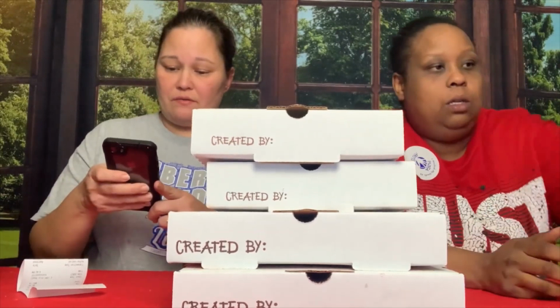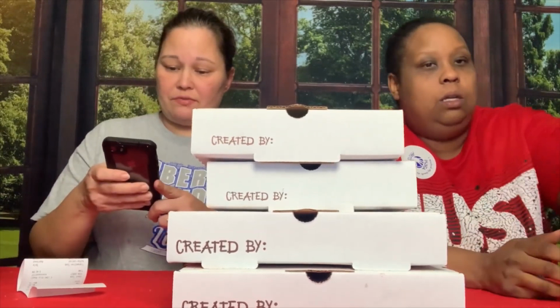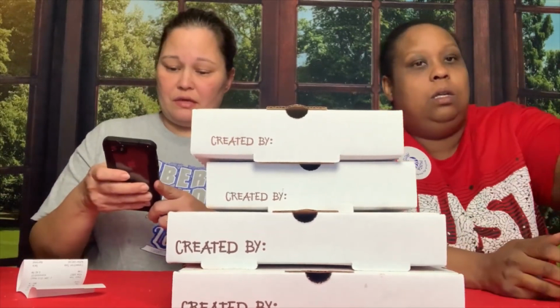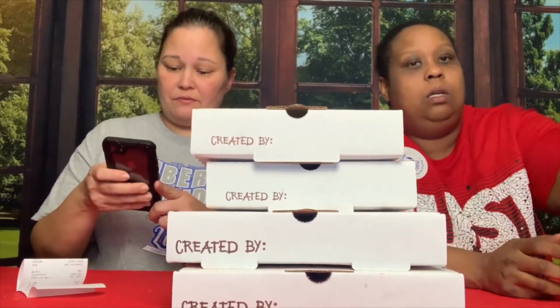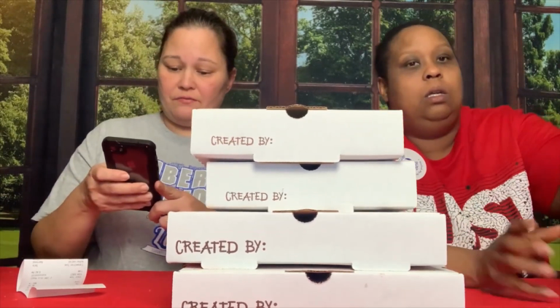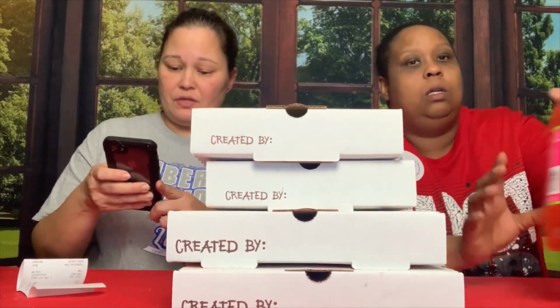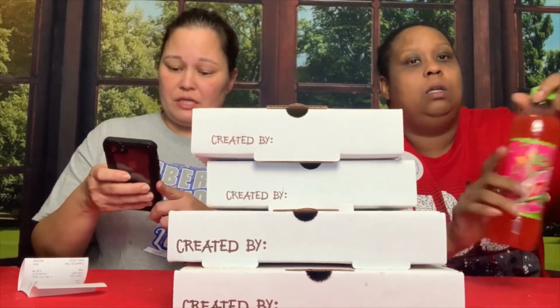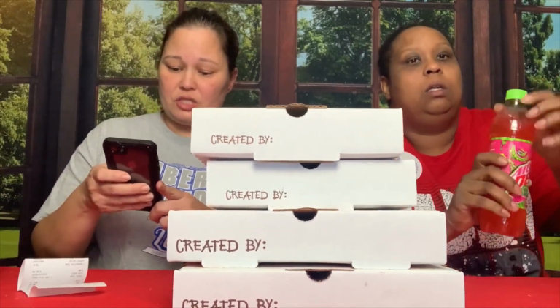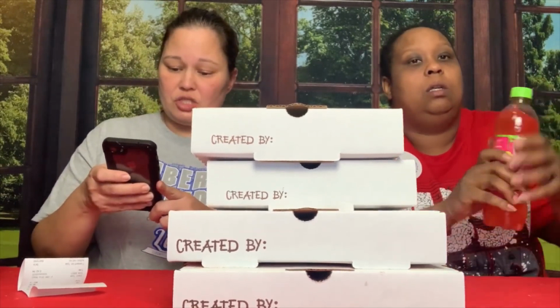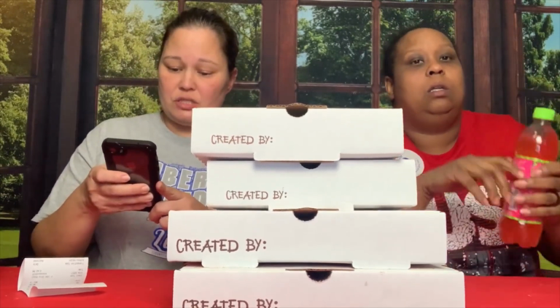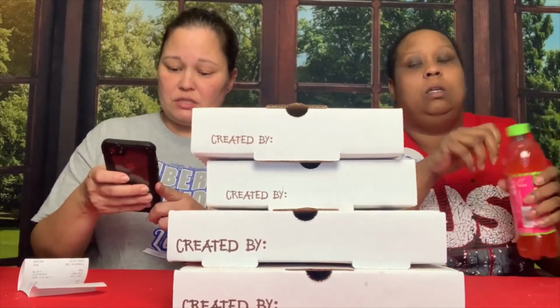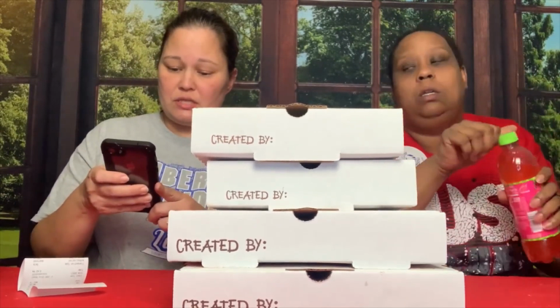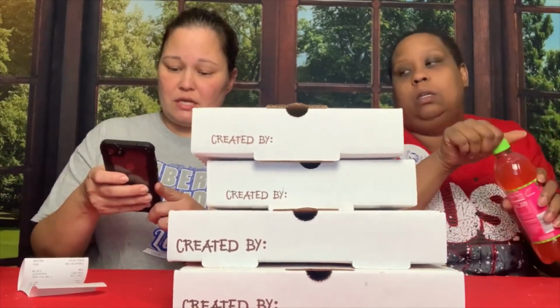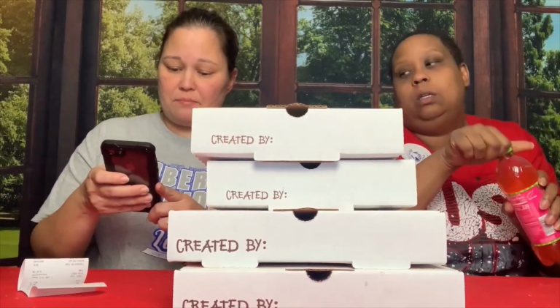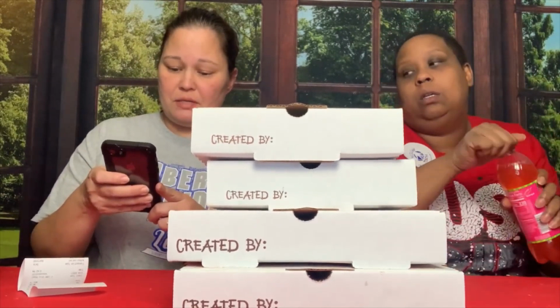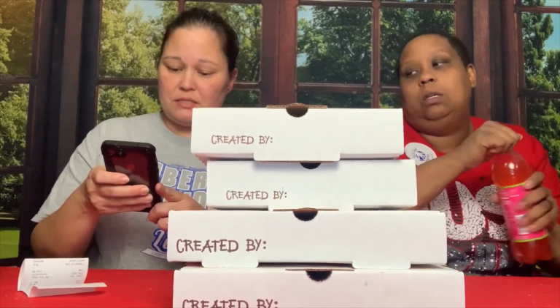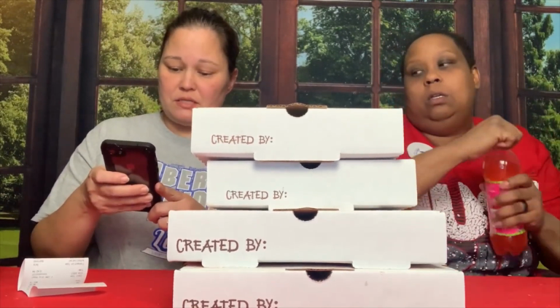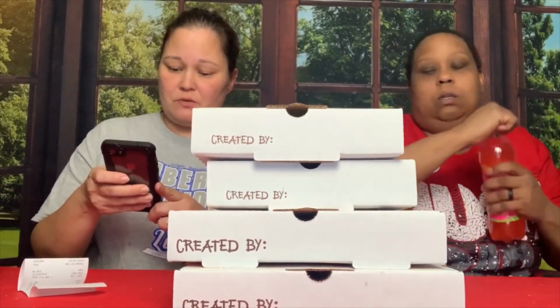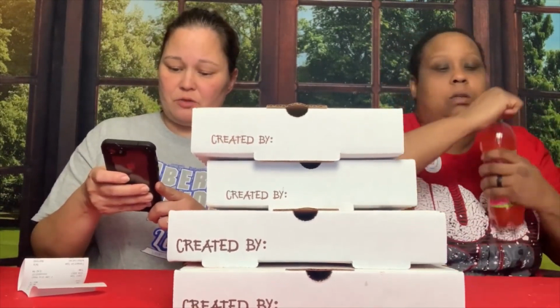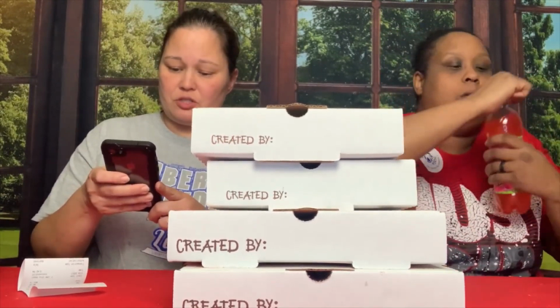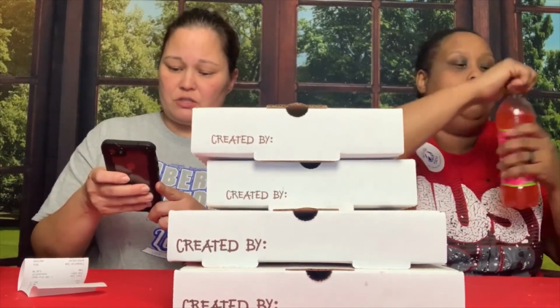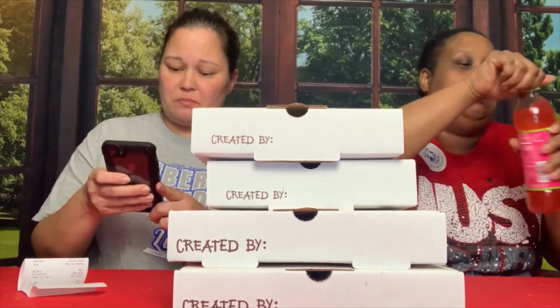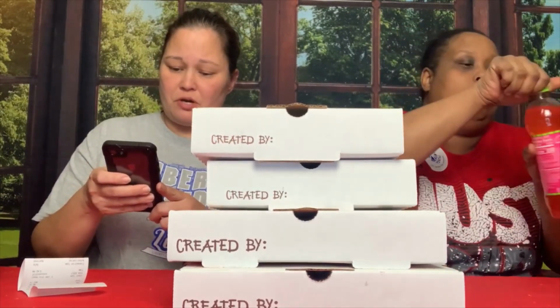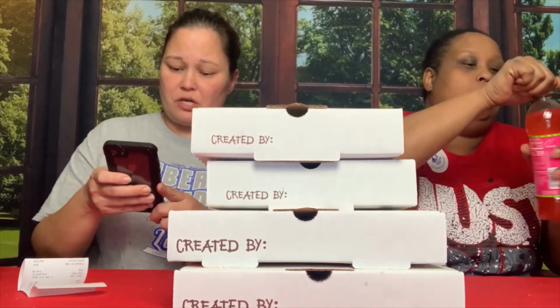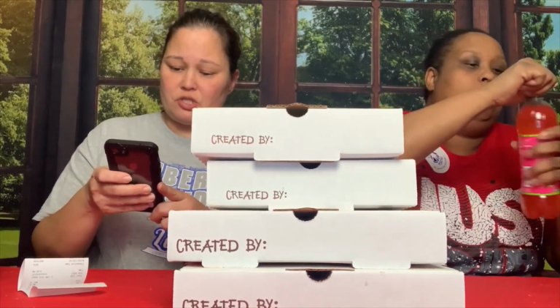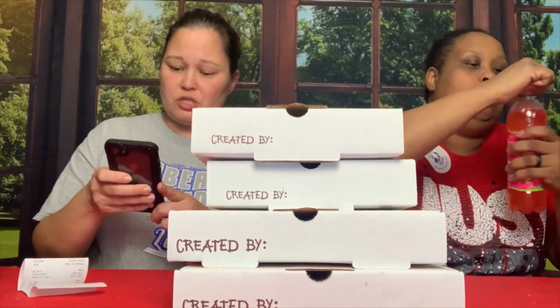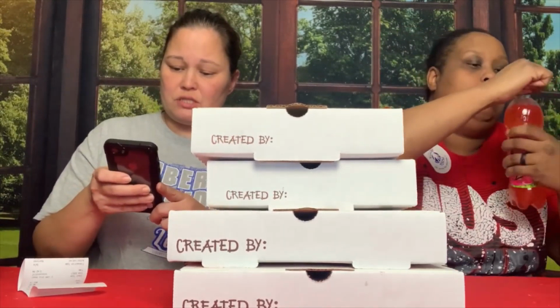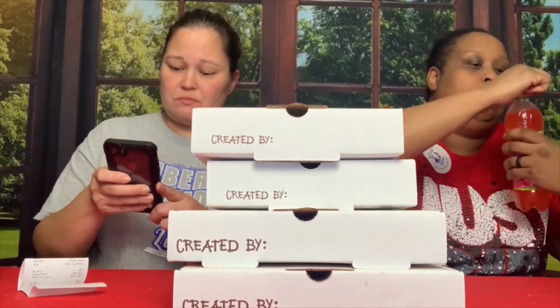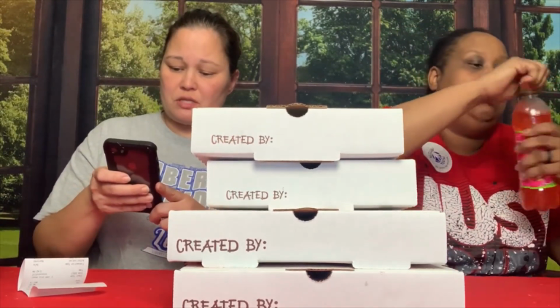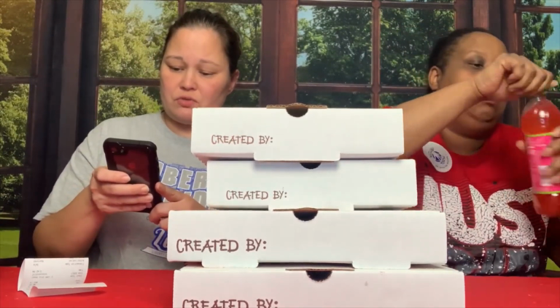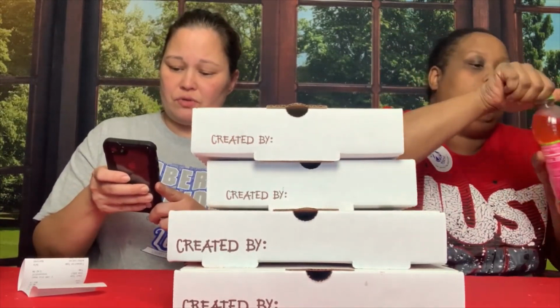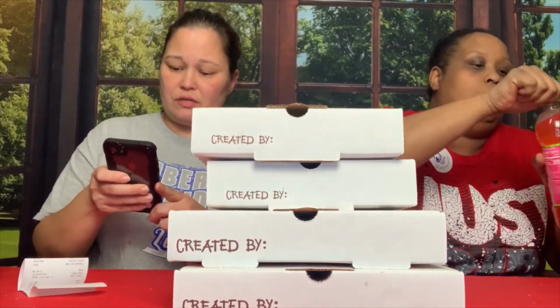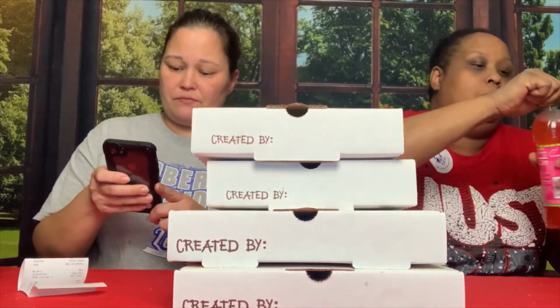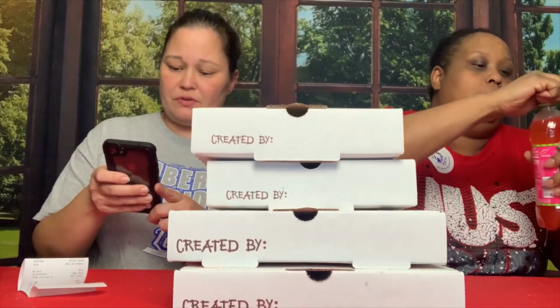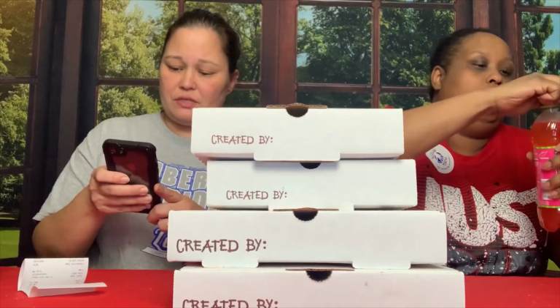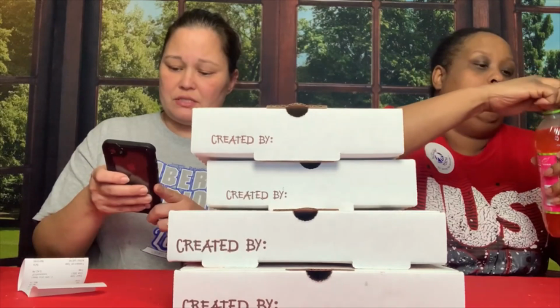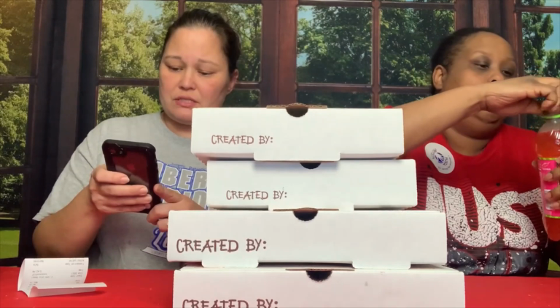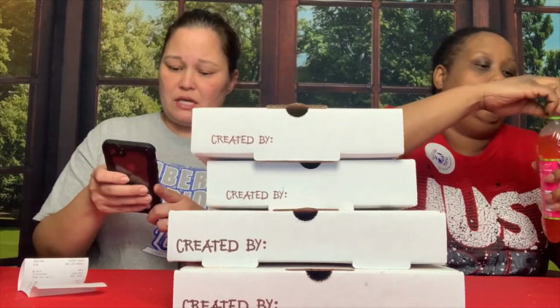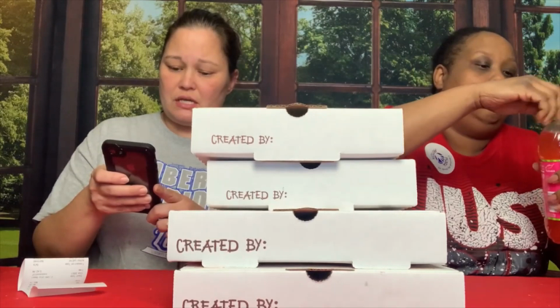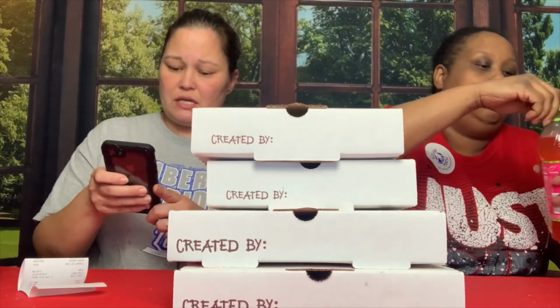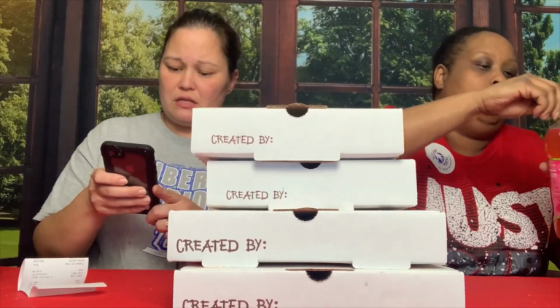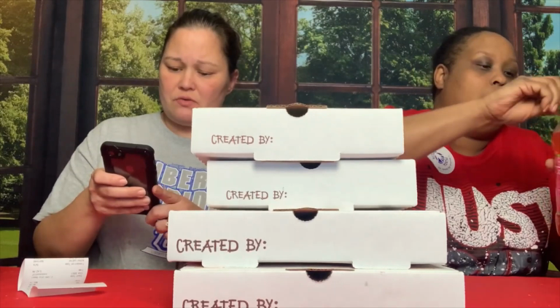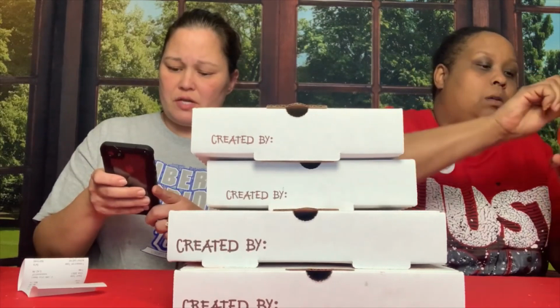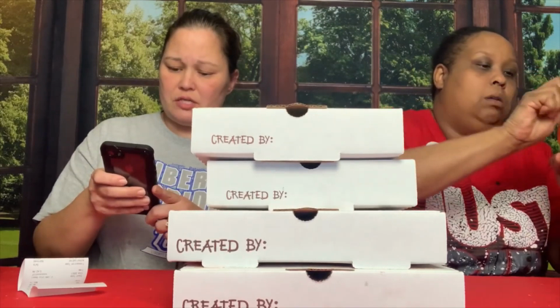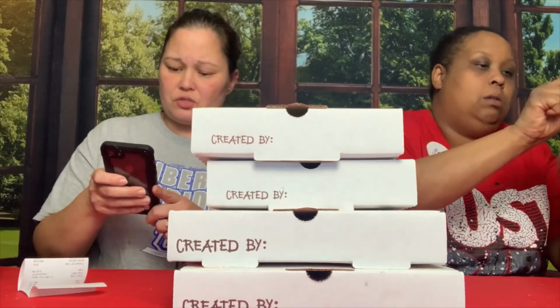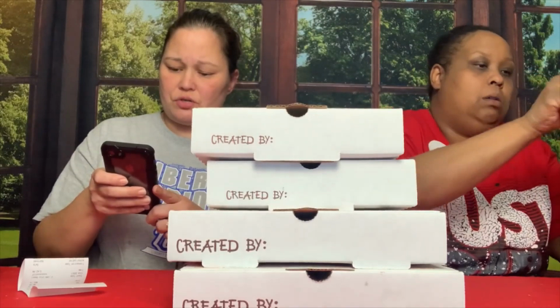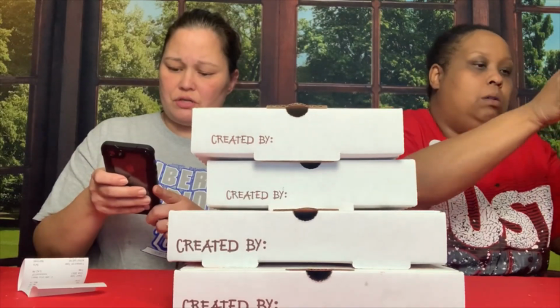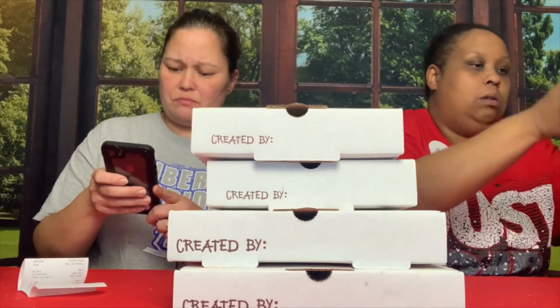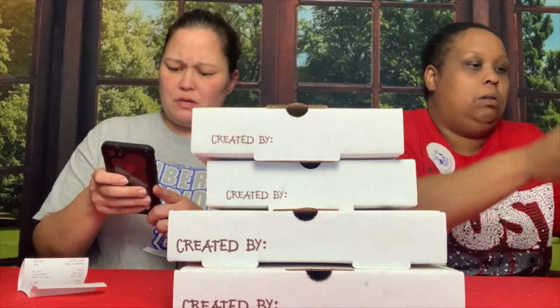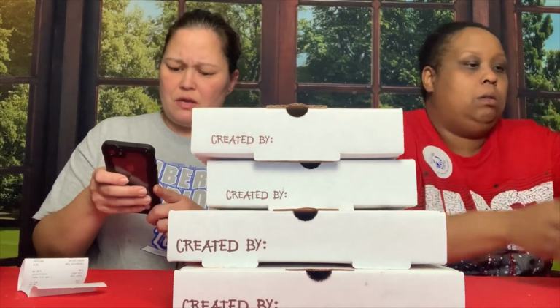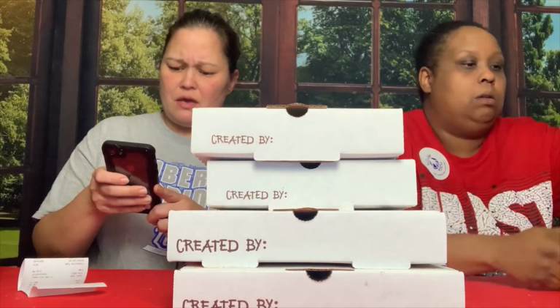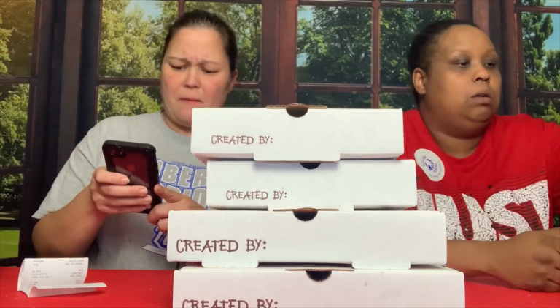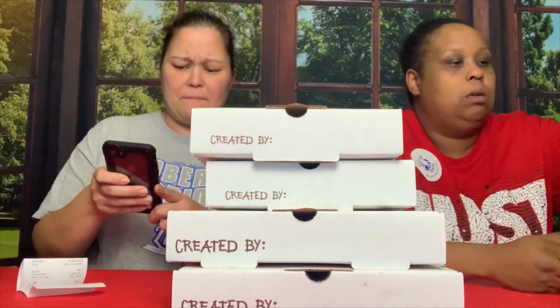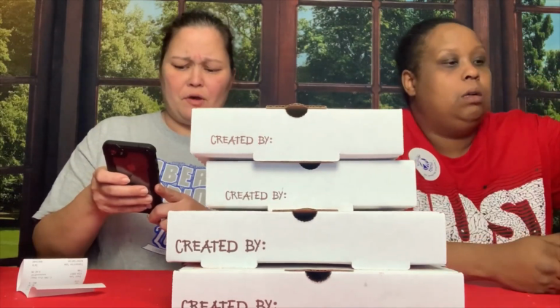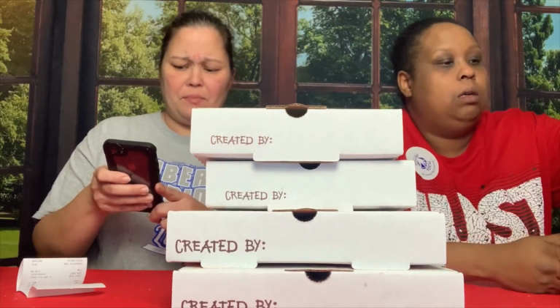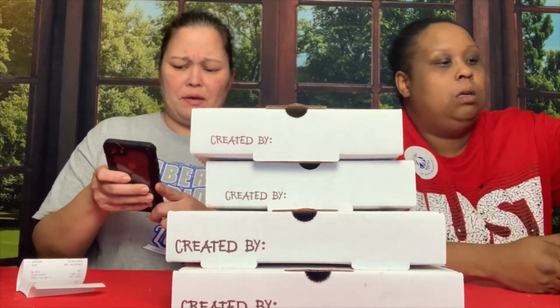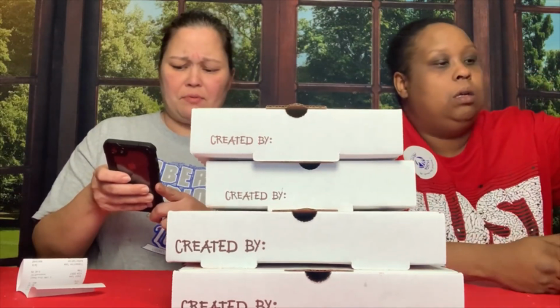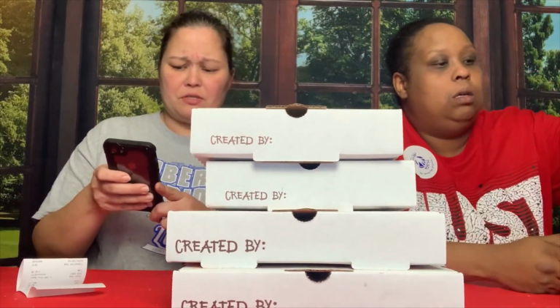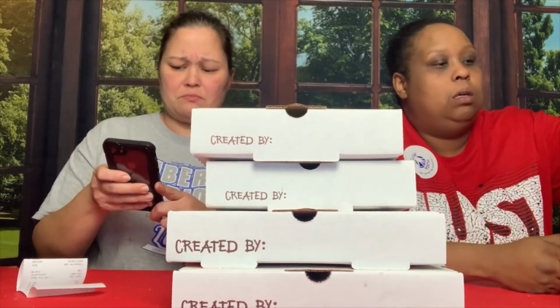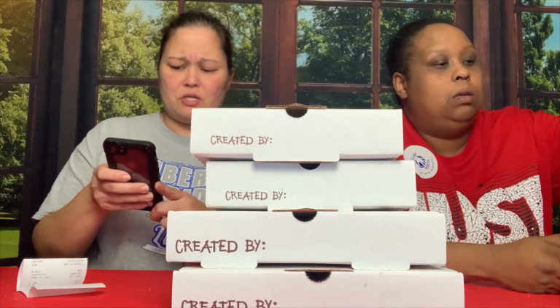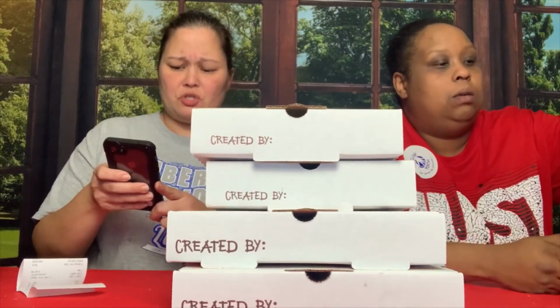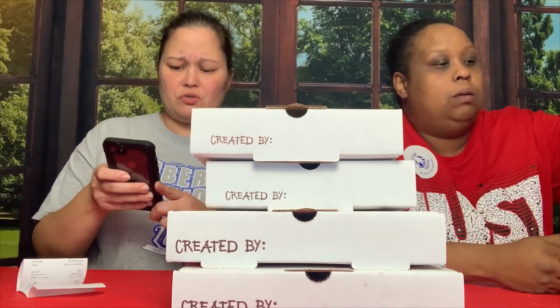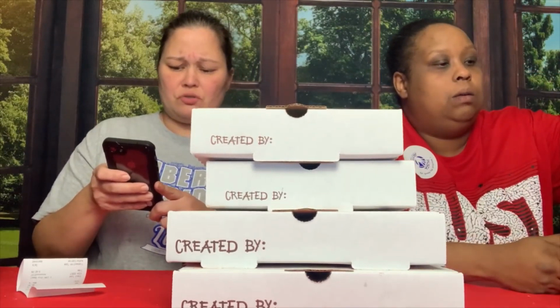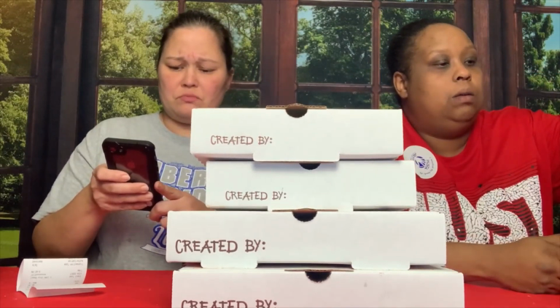We have the Philly Cheese Steak Pizza, which is American Cheese, Mozzarella, Philly Steak, Yellow Onions, Green Bell Peppers, Mushrooms.